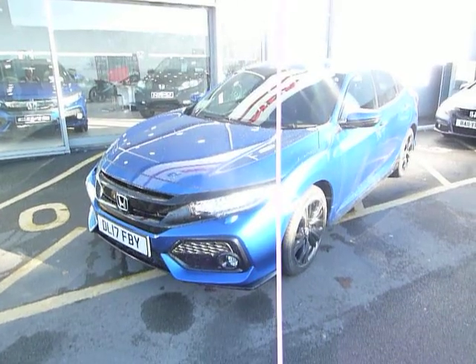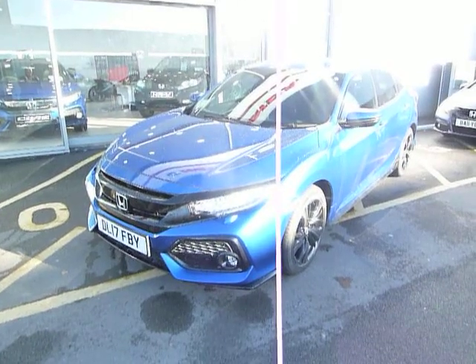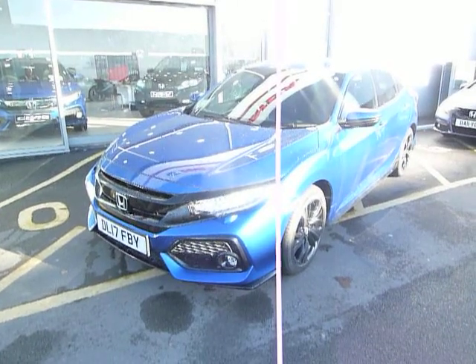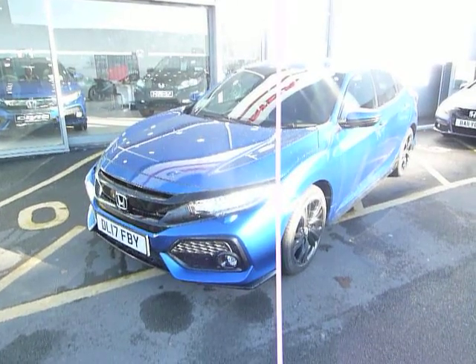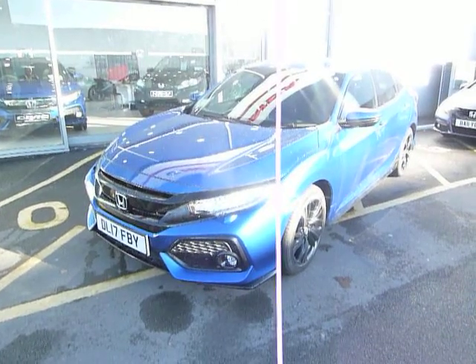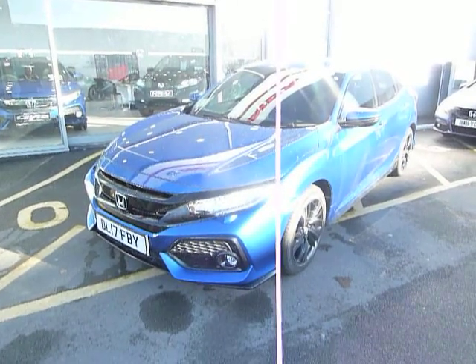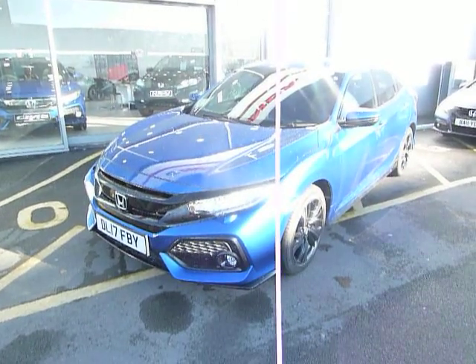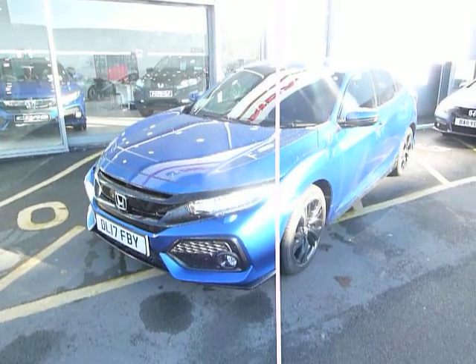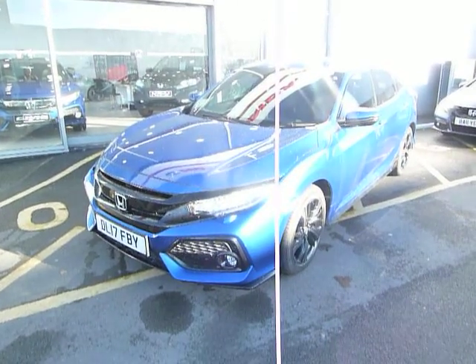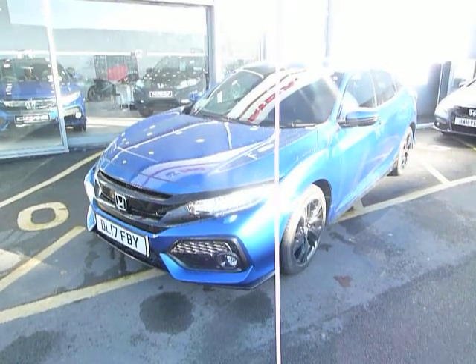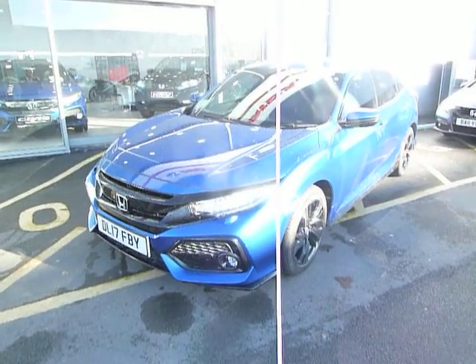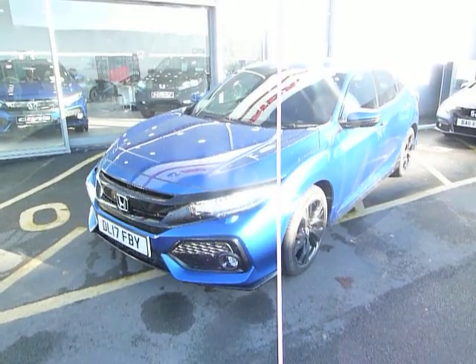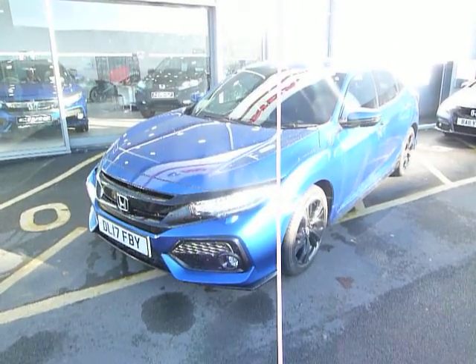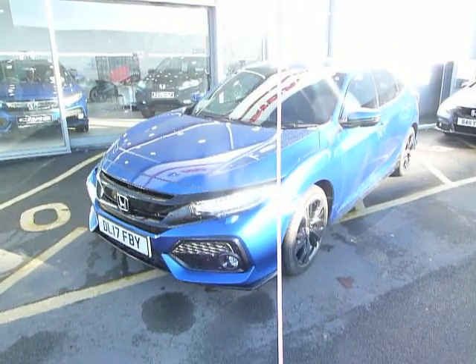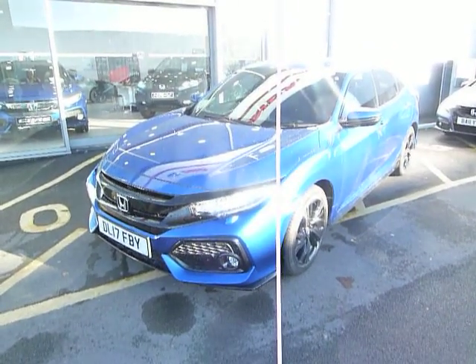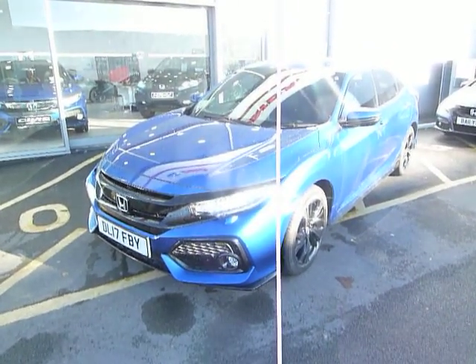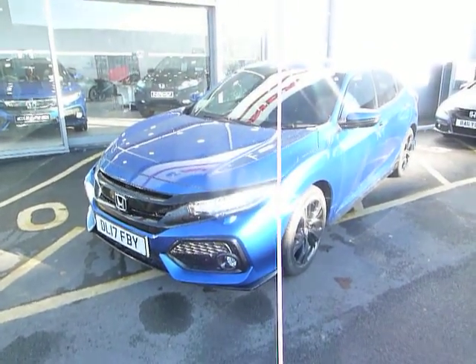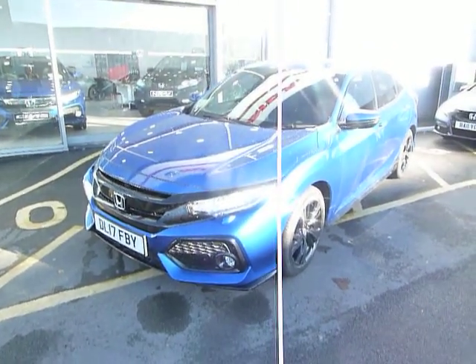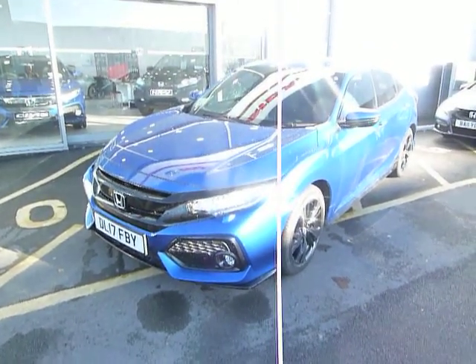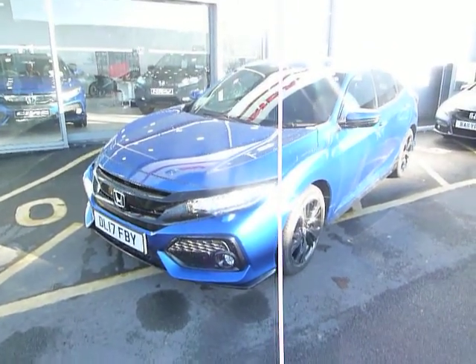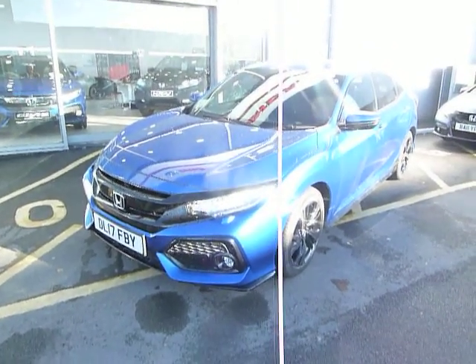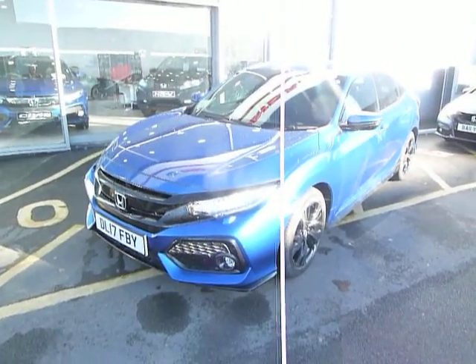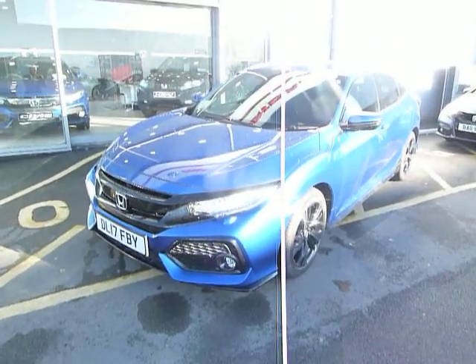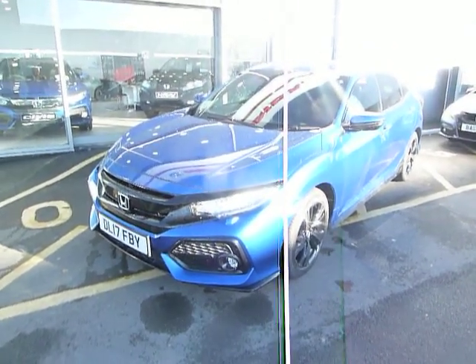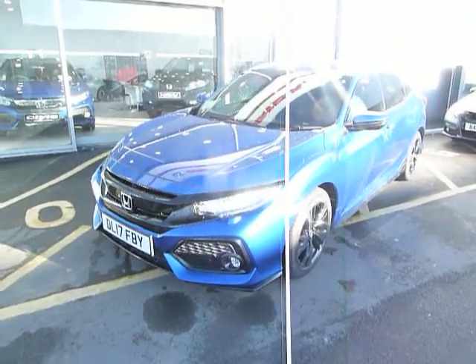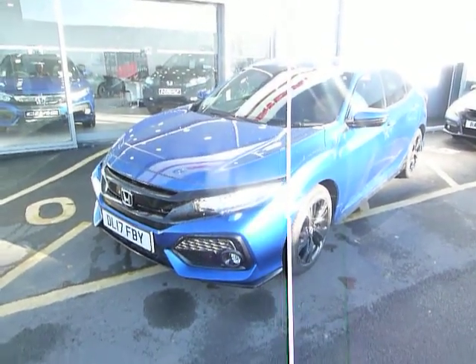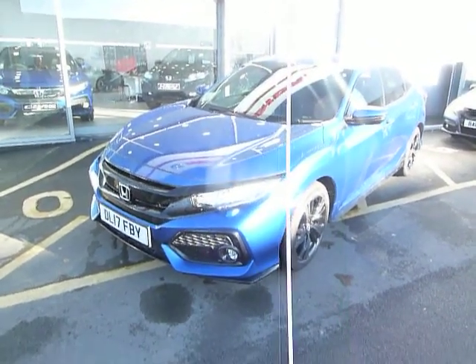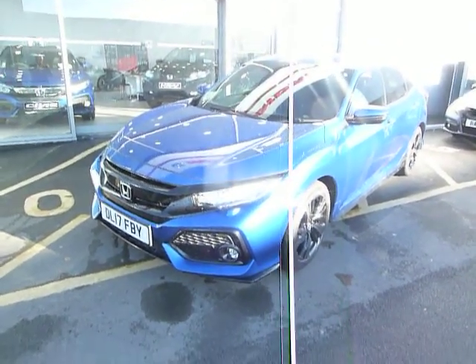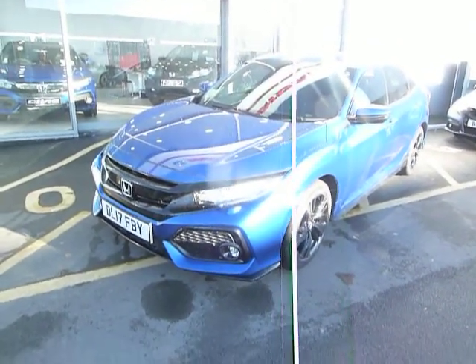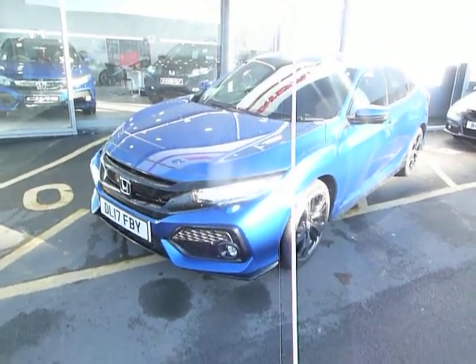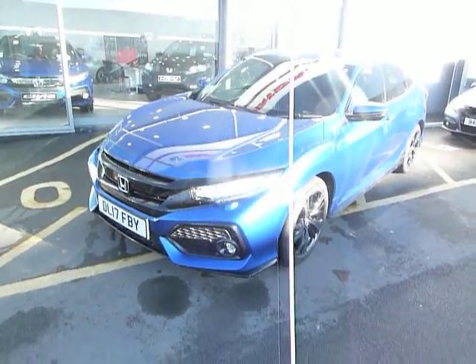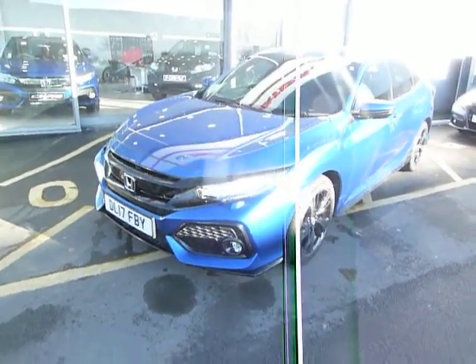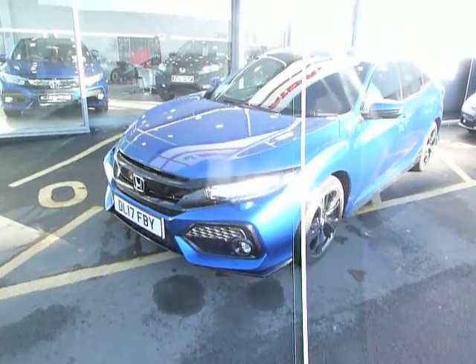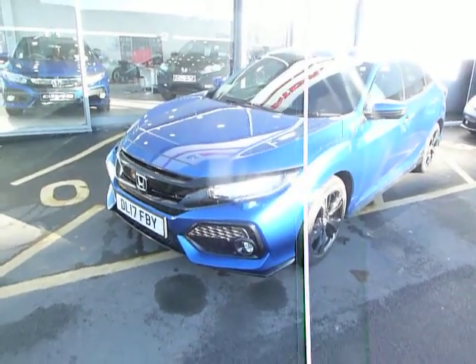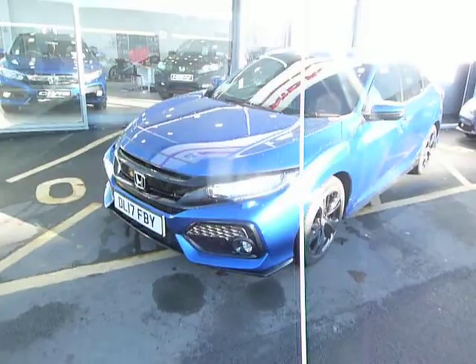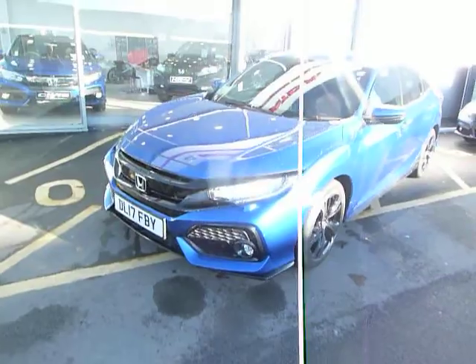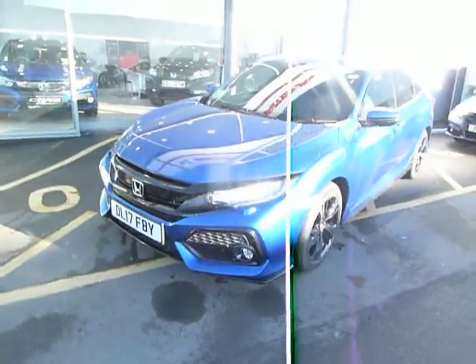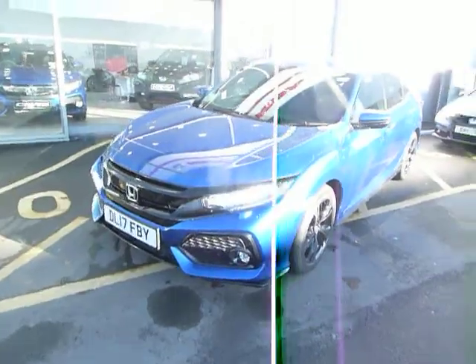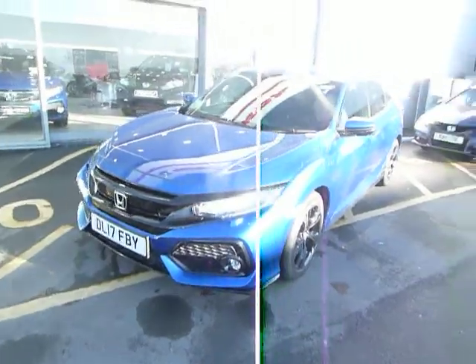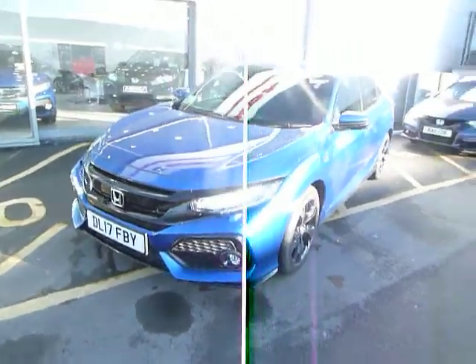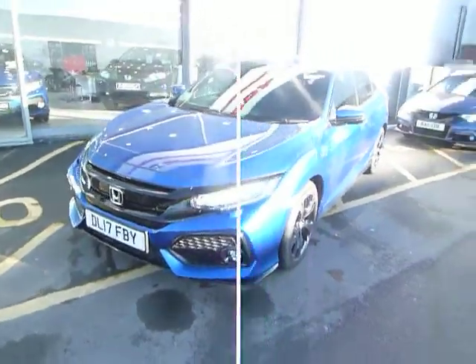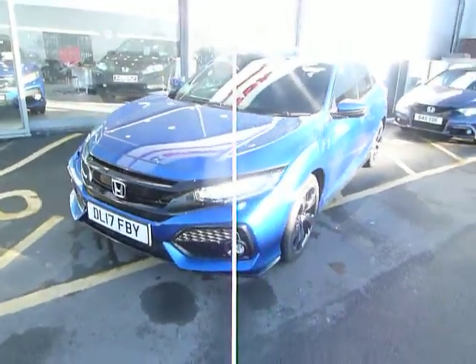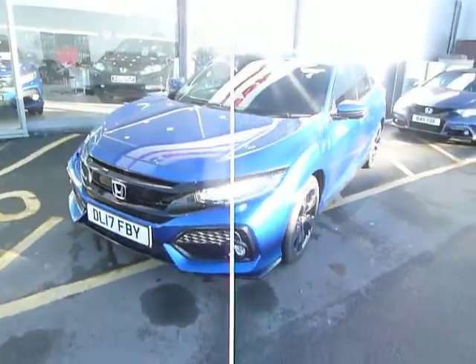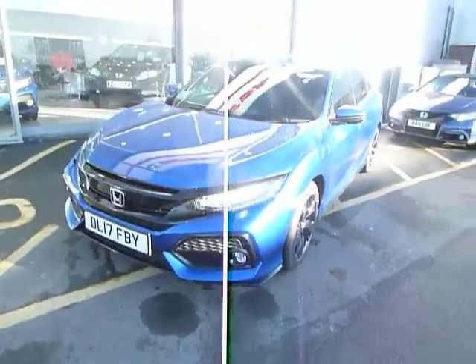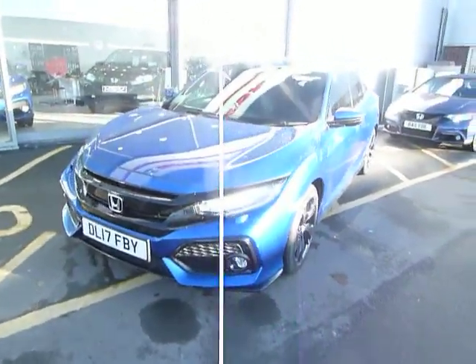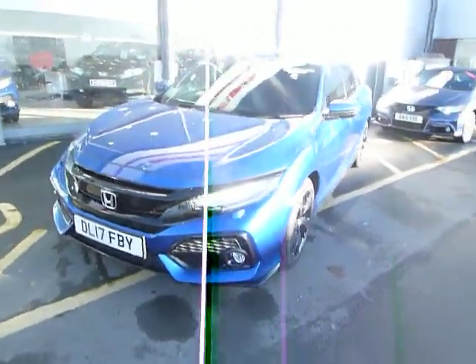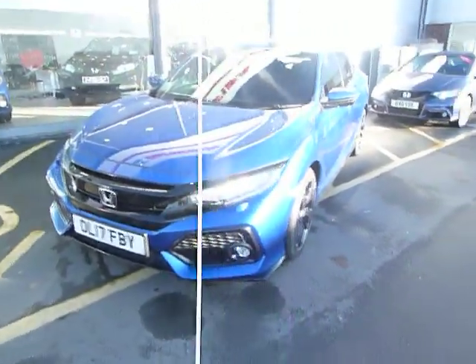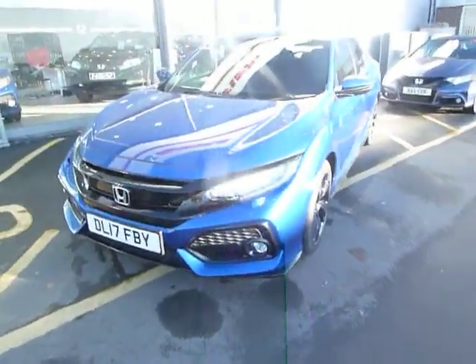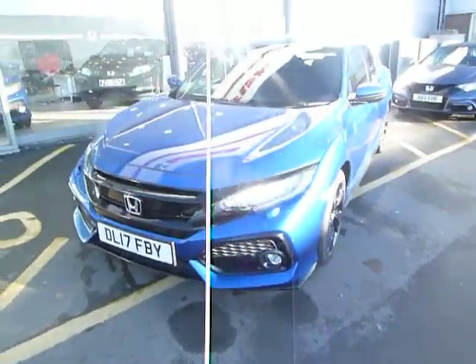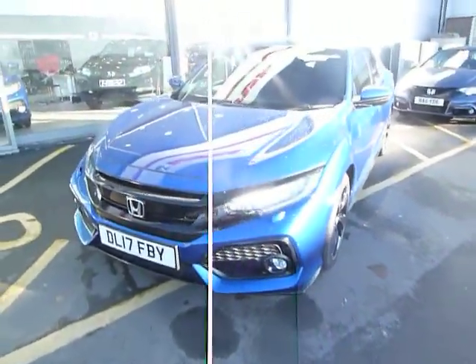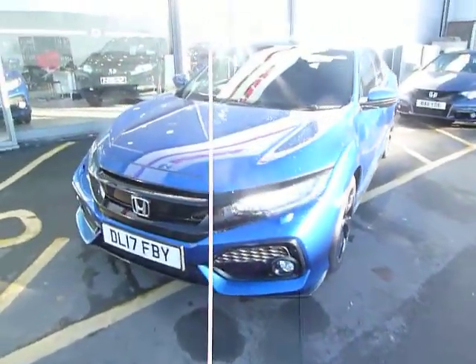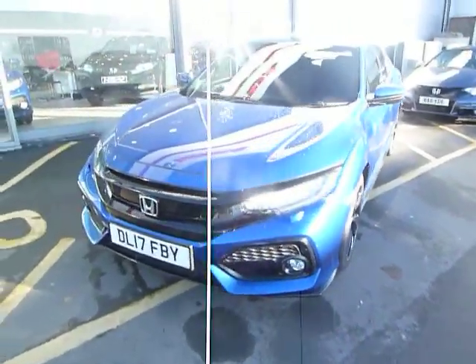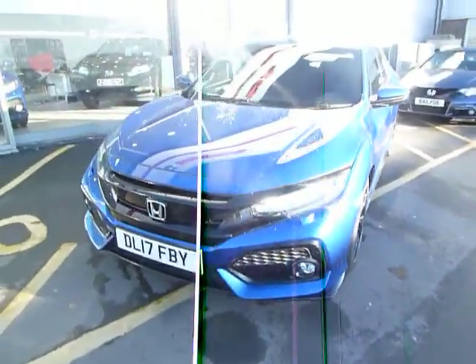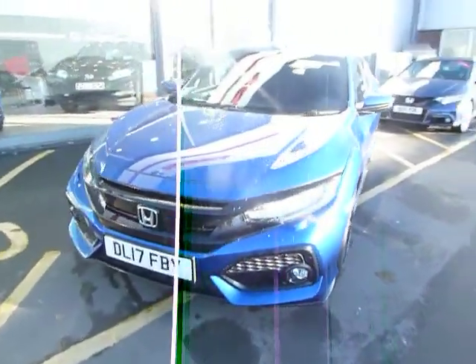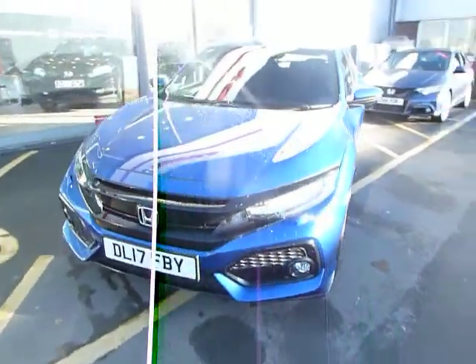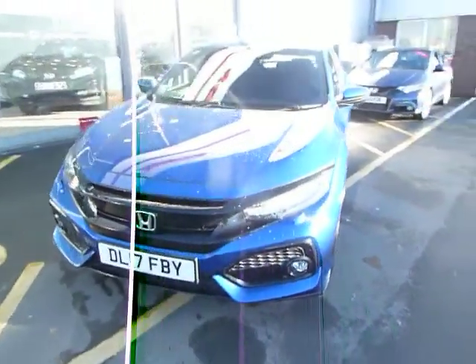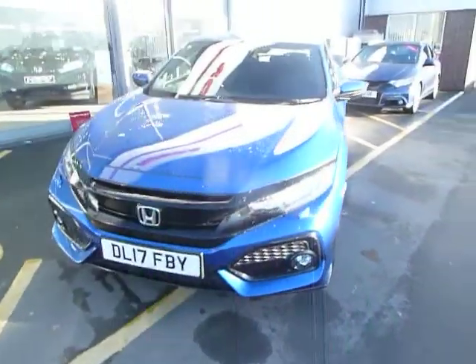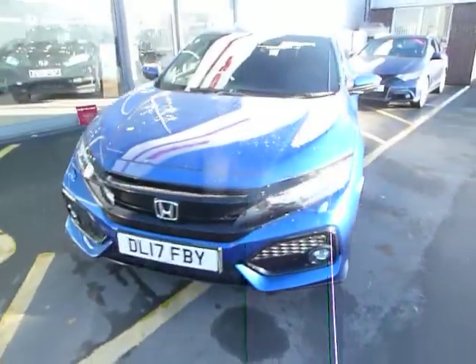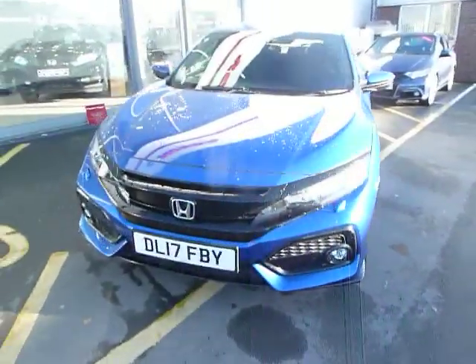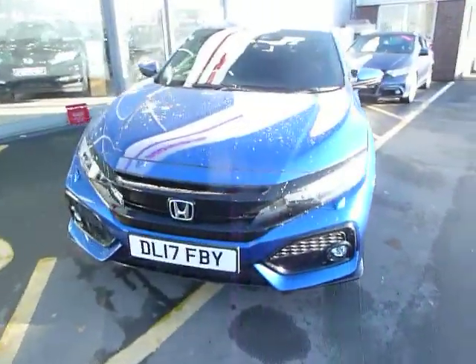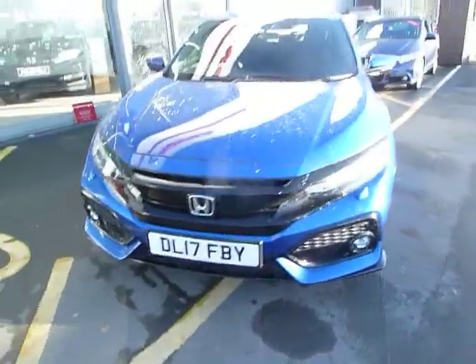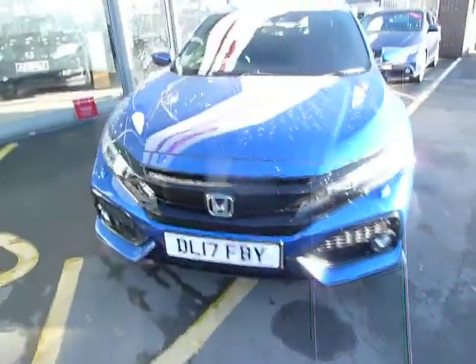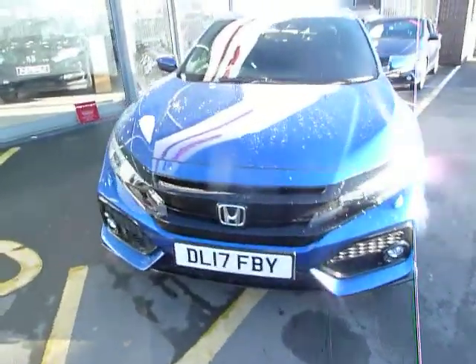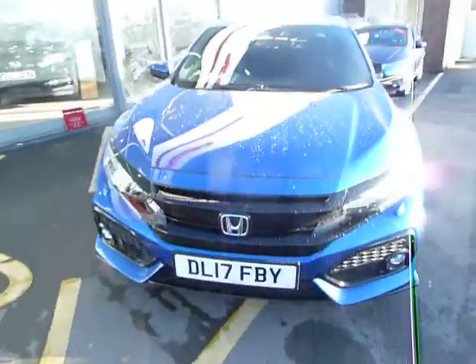Hello, welcome to JTU's Honda Telford. Today we're looking at this beautiful Civic 1.5 Sport in brilliant sporty blue.